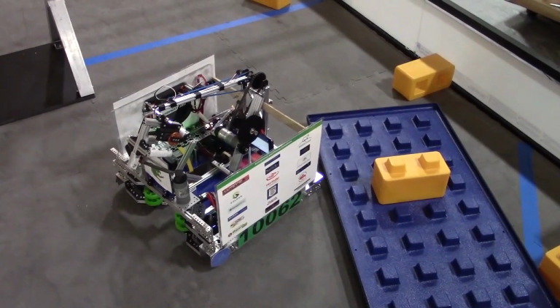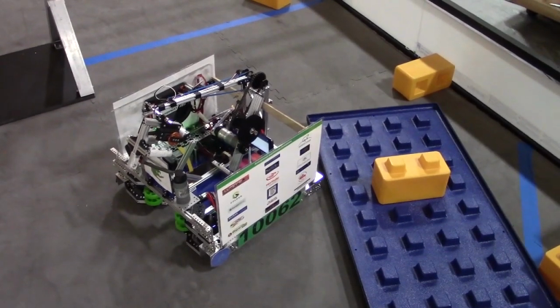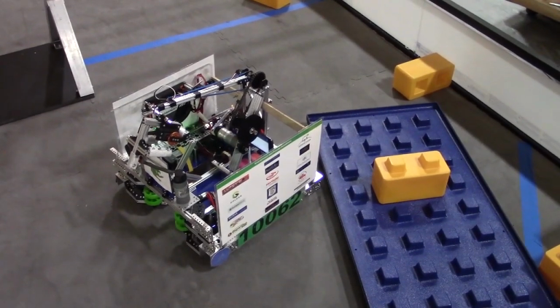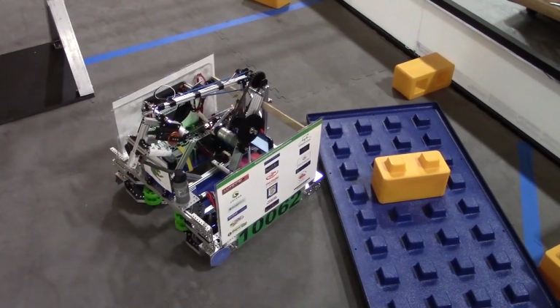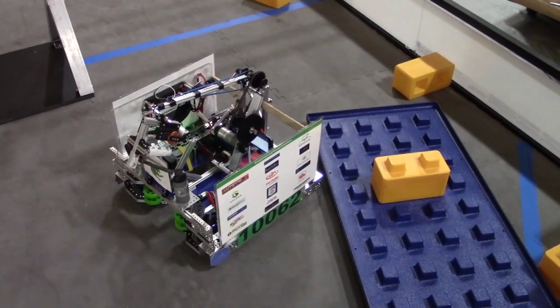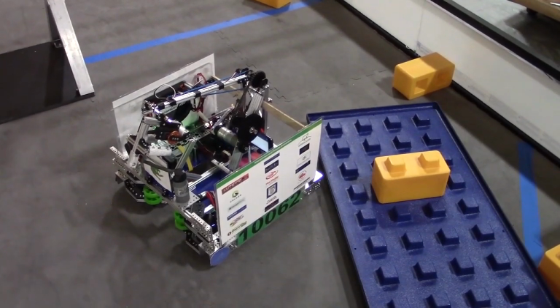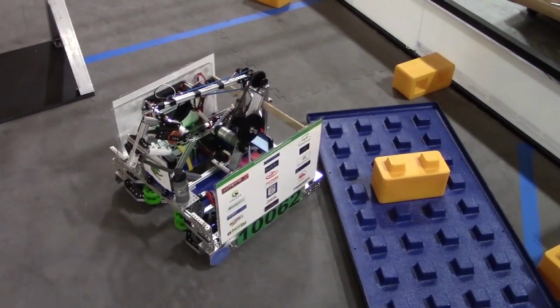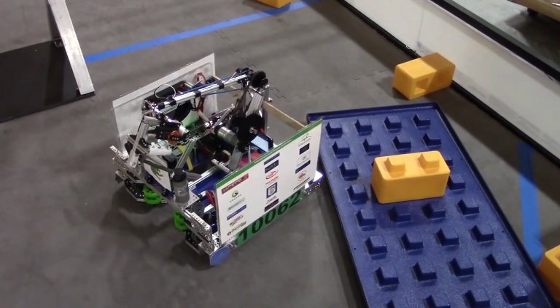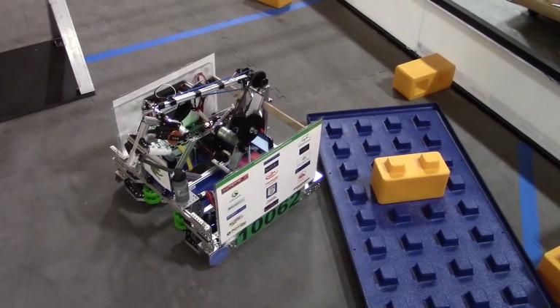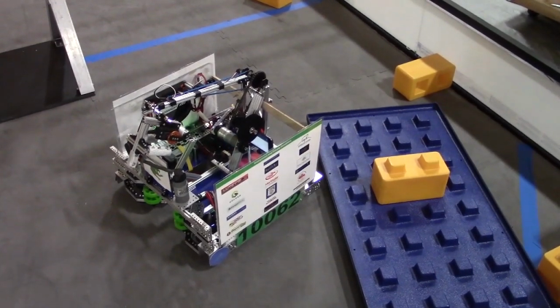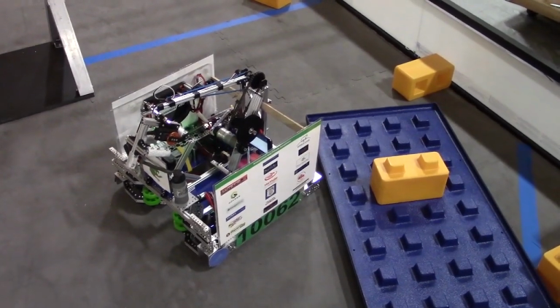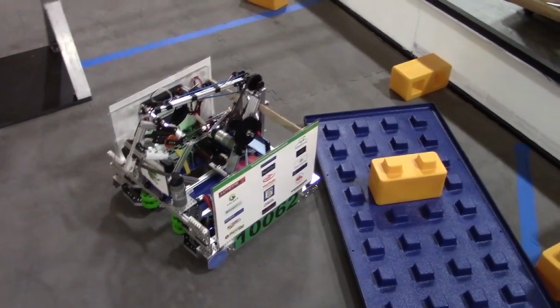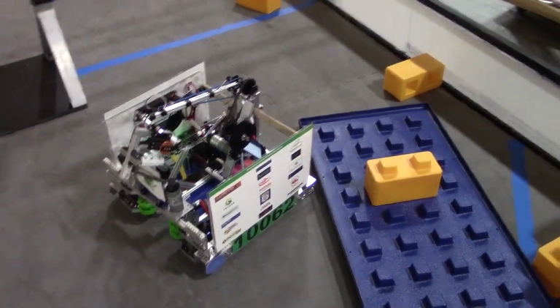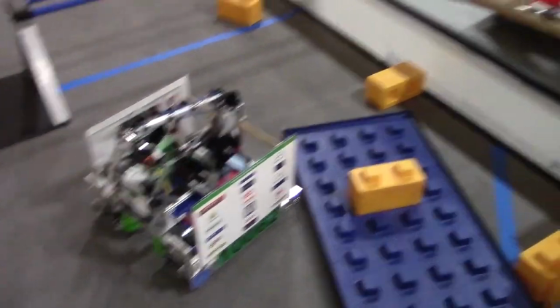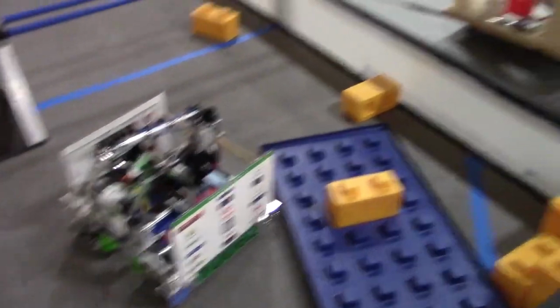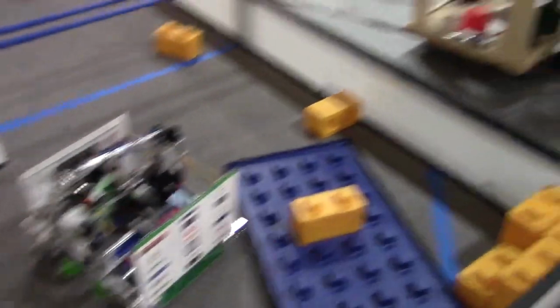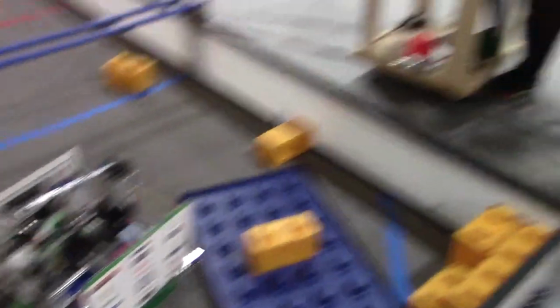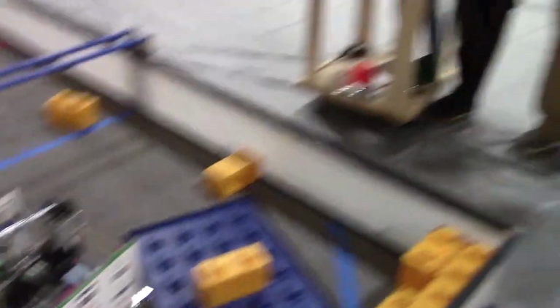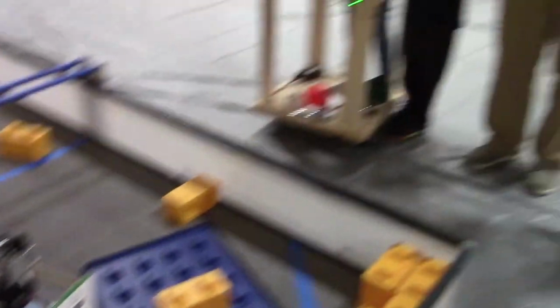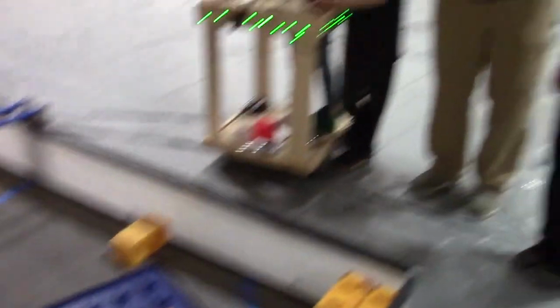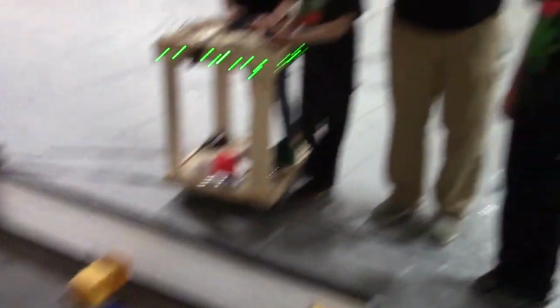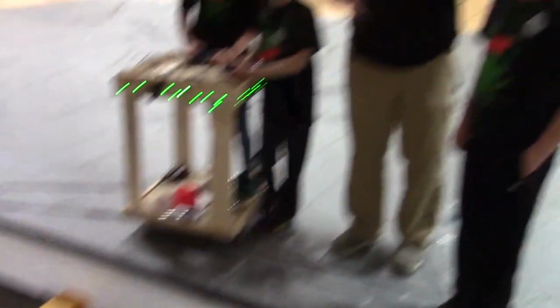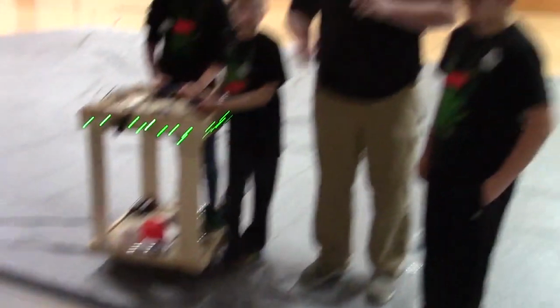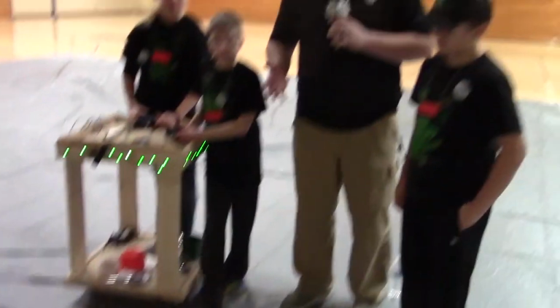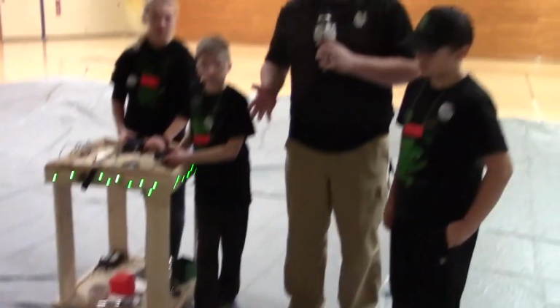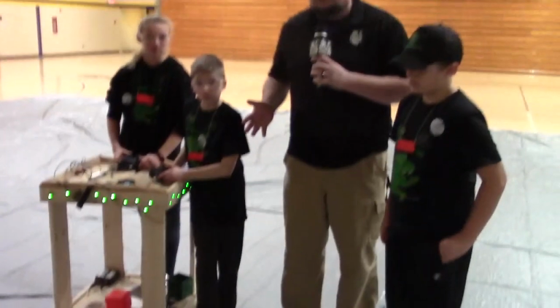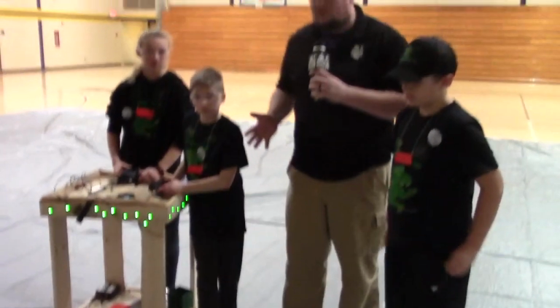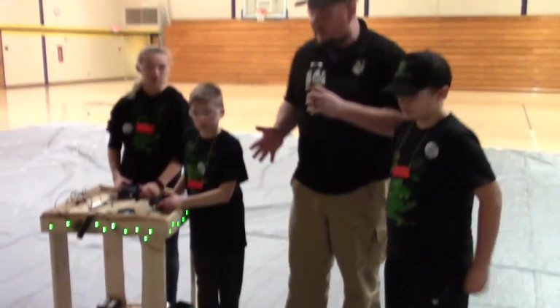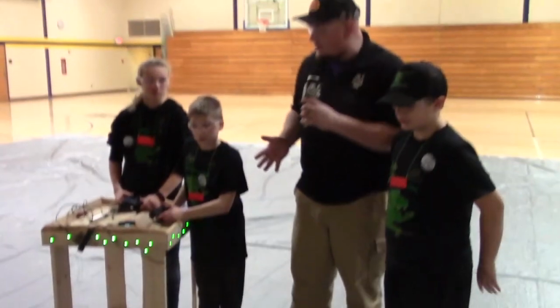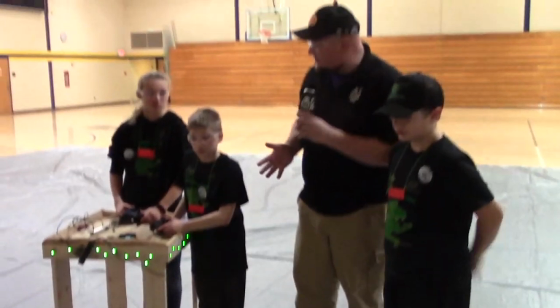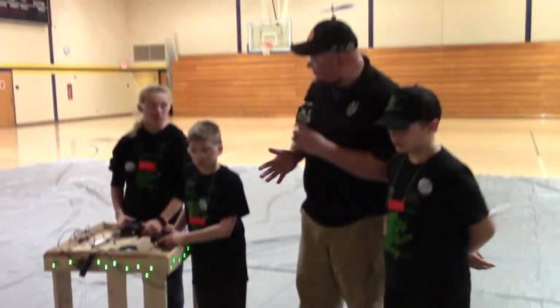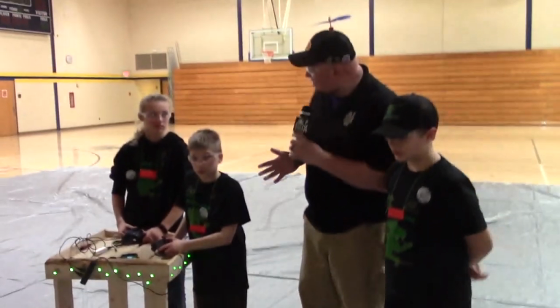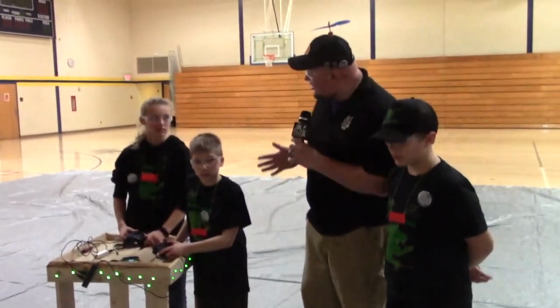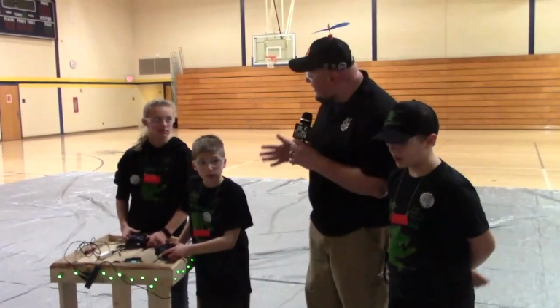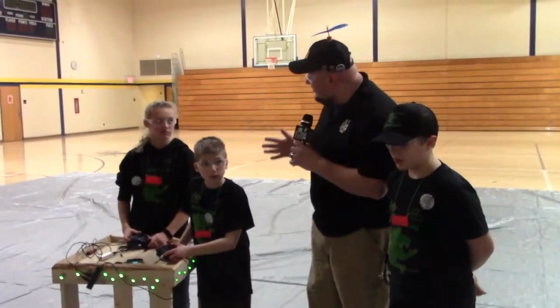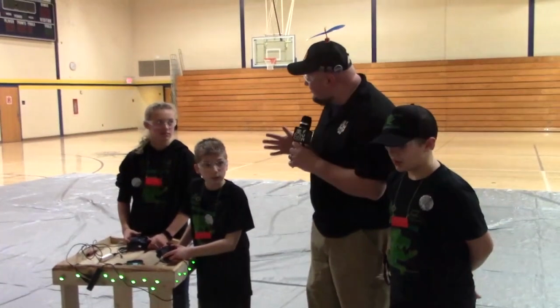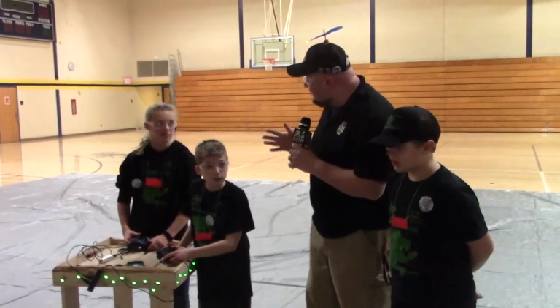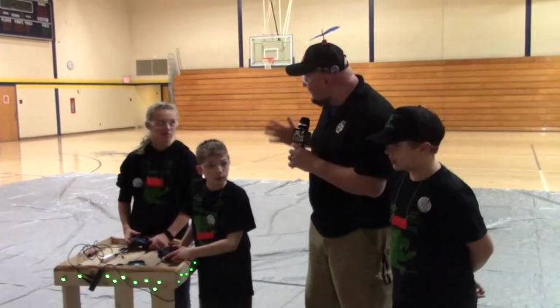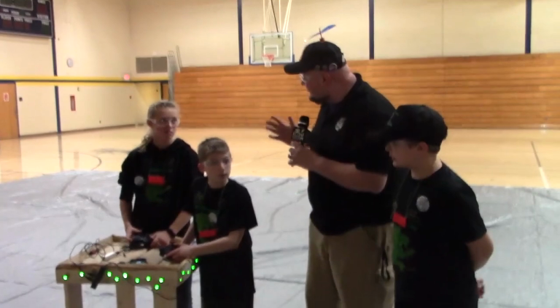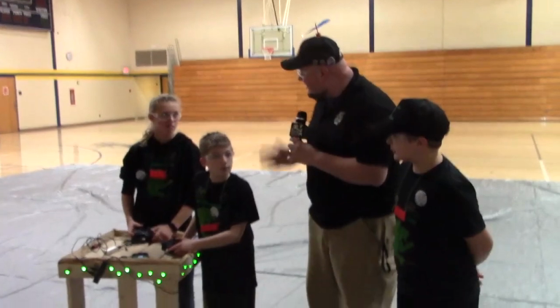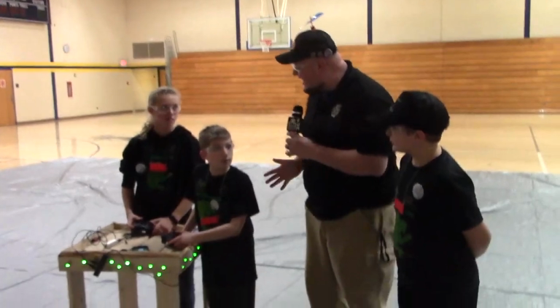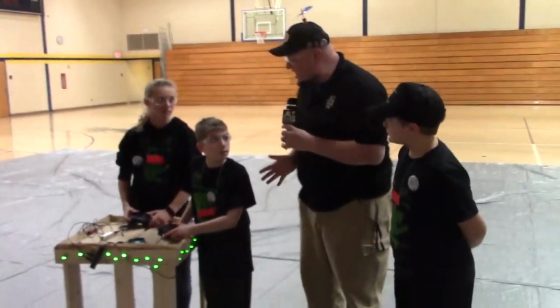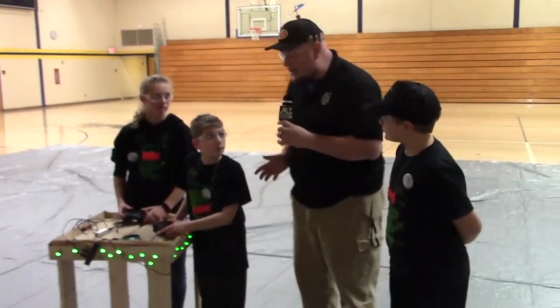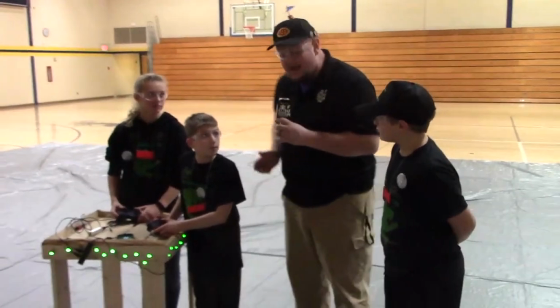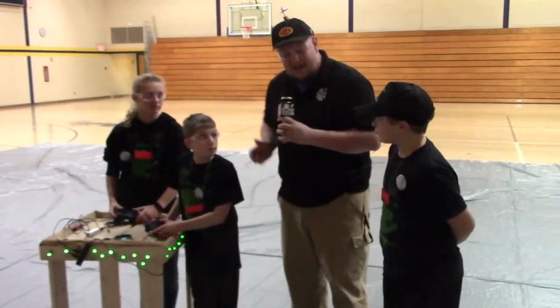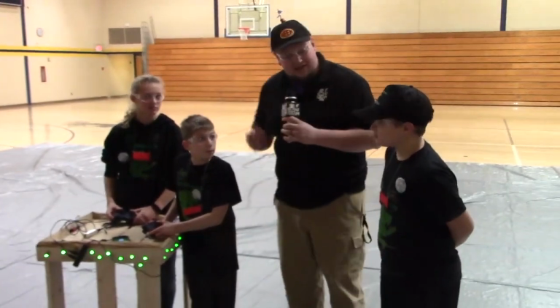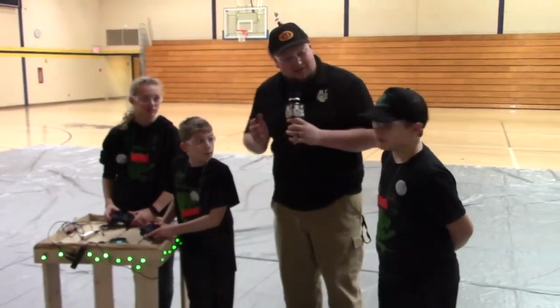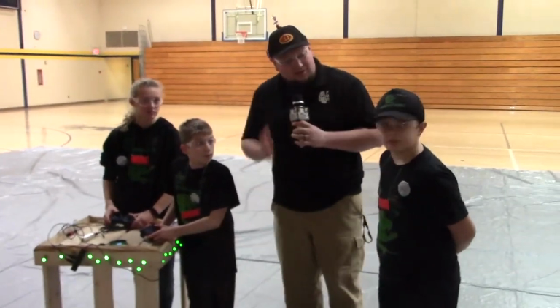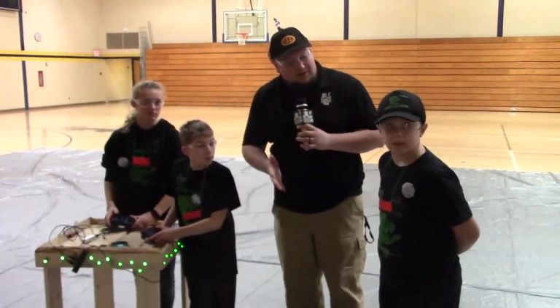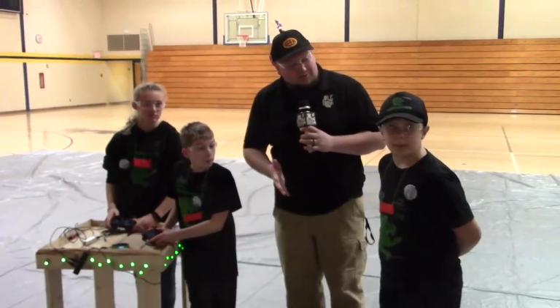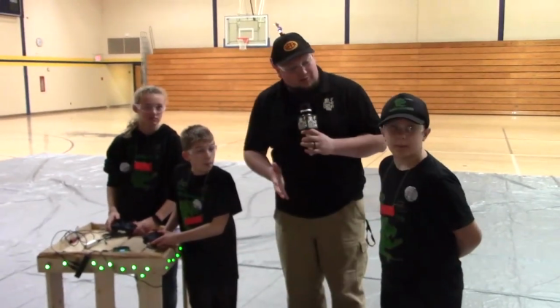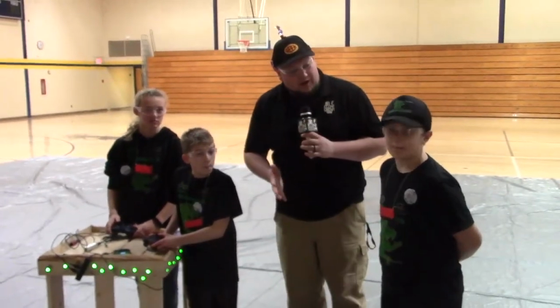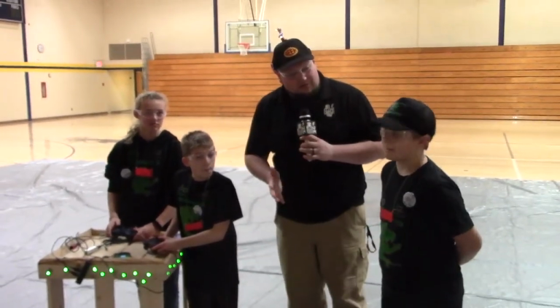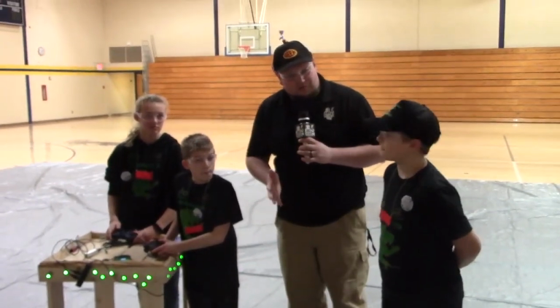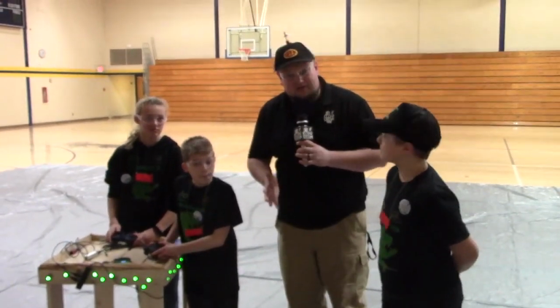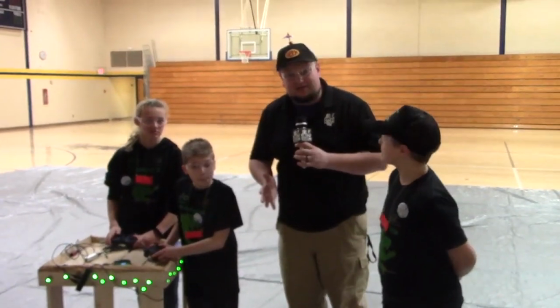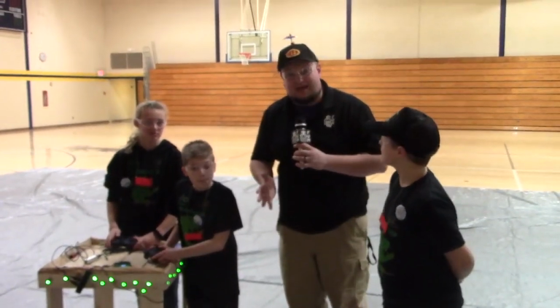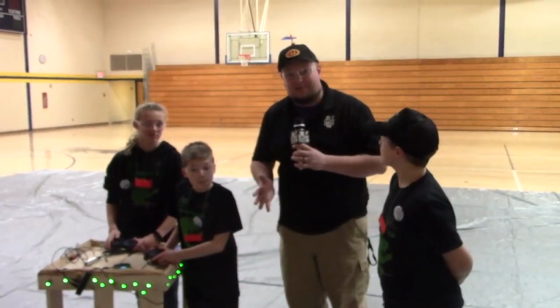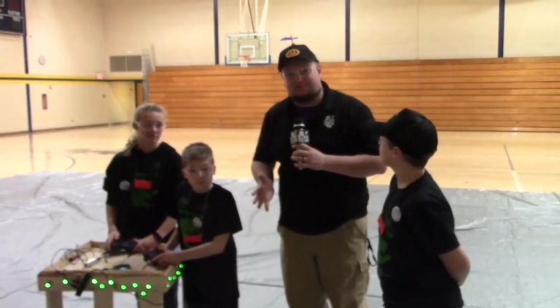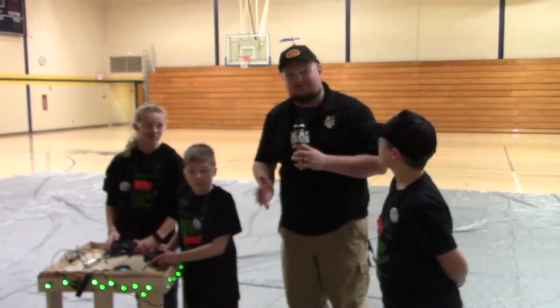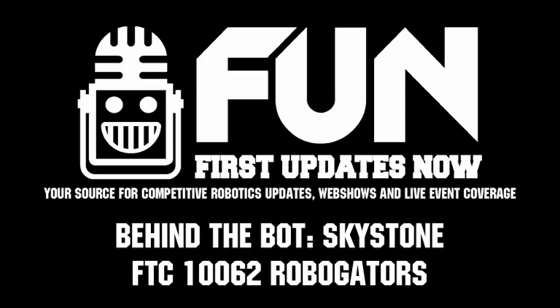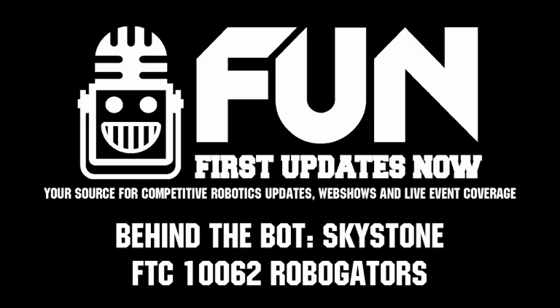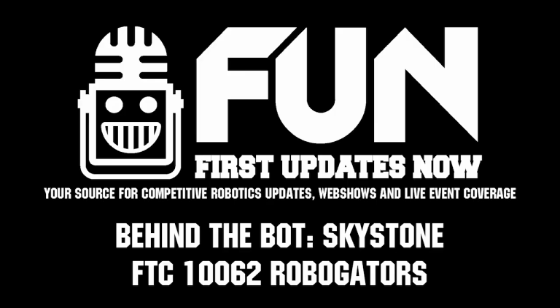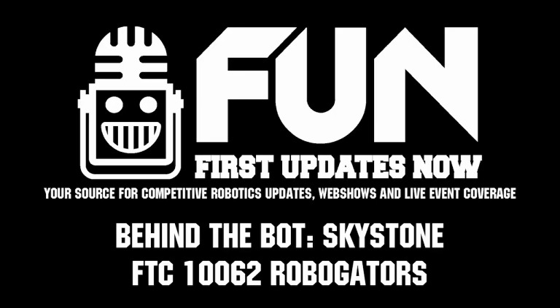Well, Robo Gators are looking really good here at this competition. Can't wait to see how you guys do today, and good luck throughout the rest of the competition season.